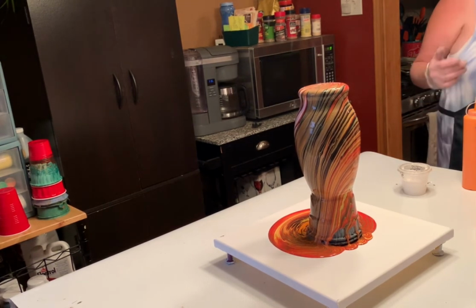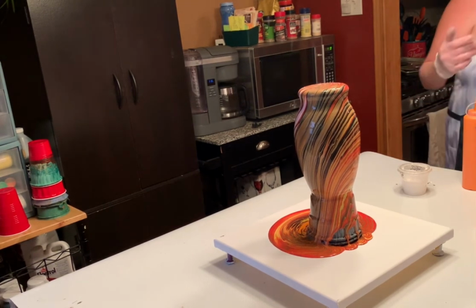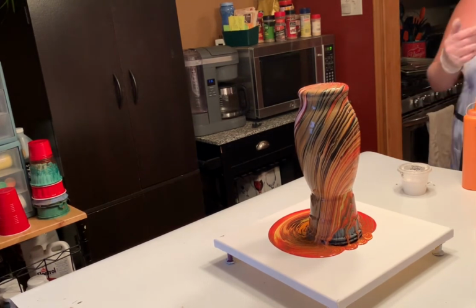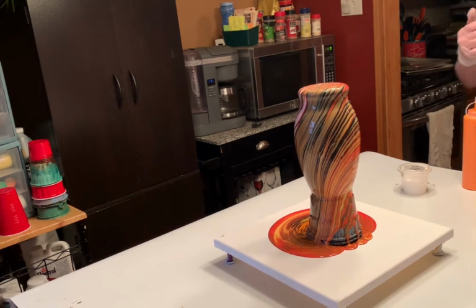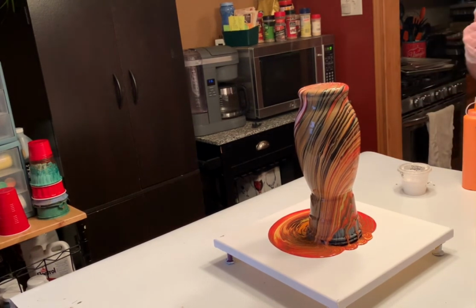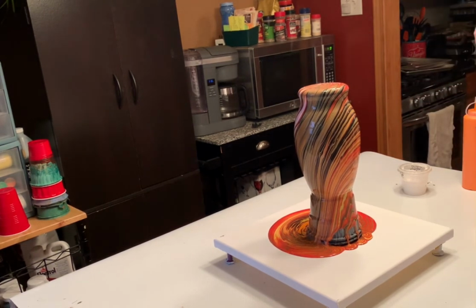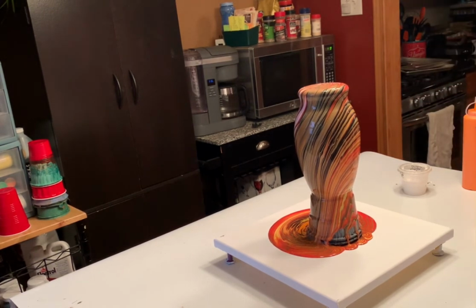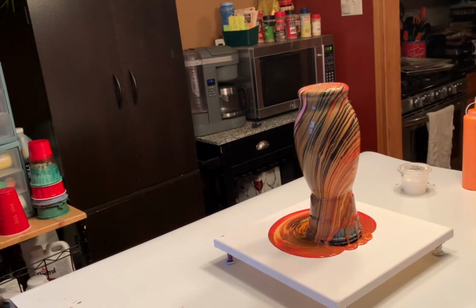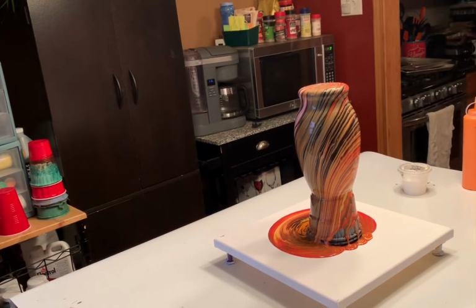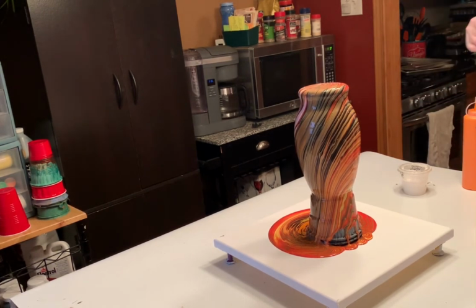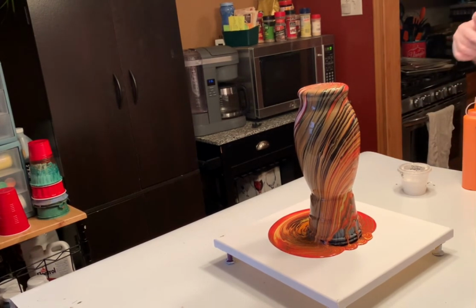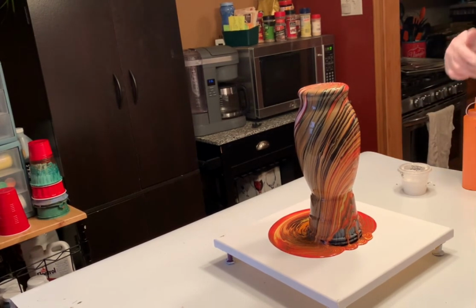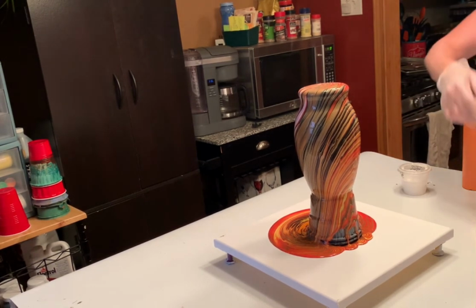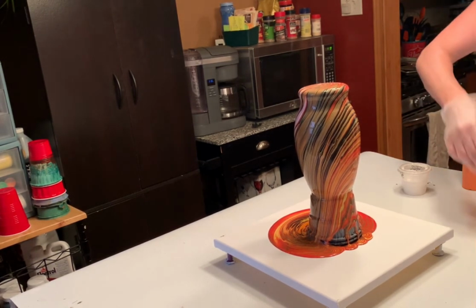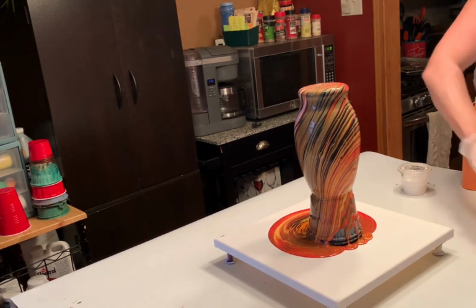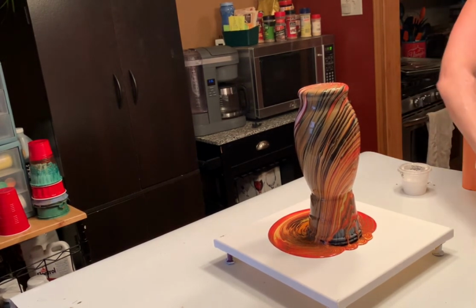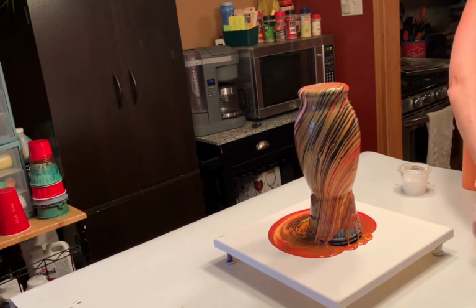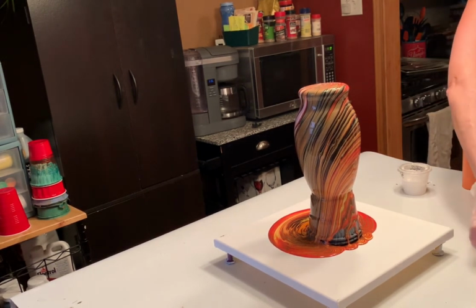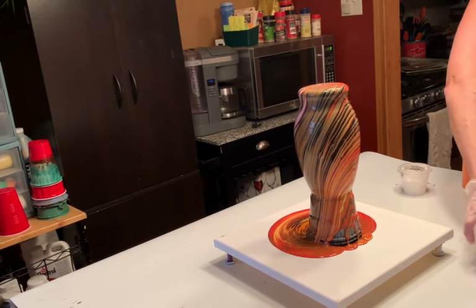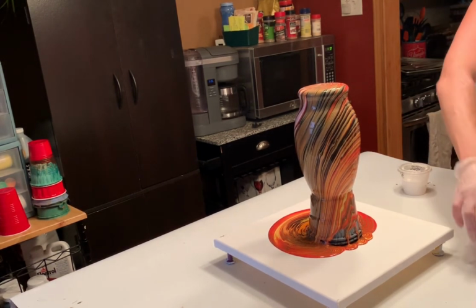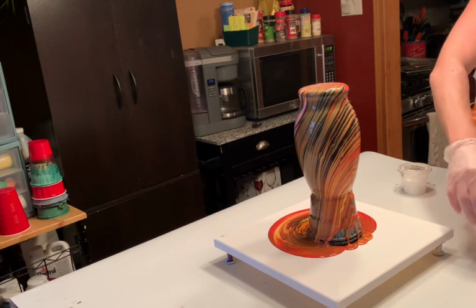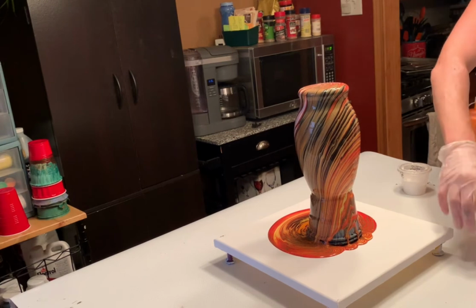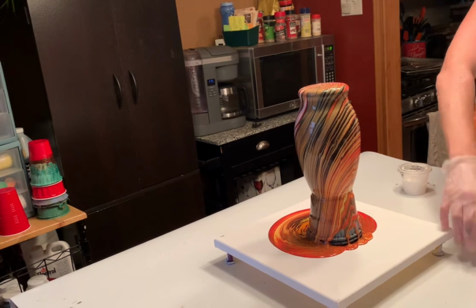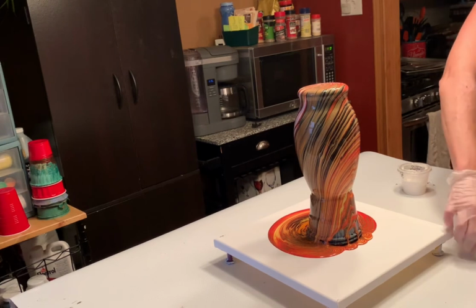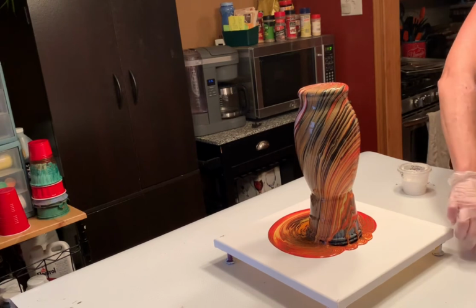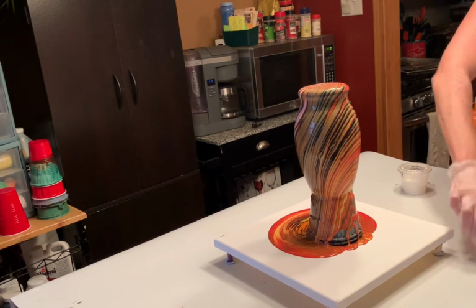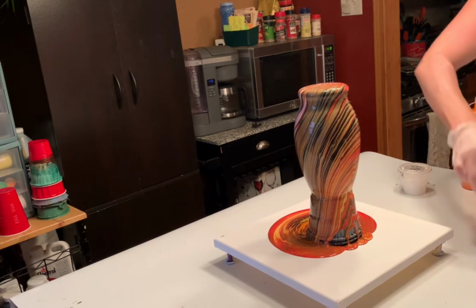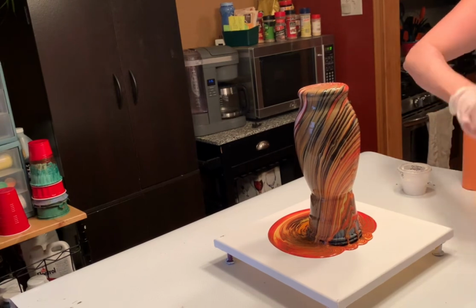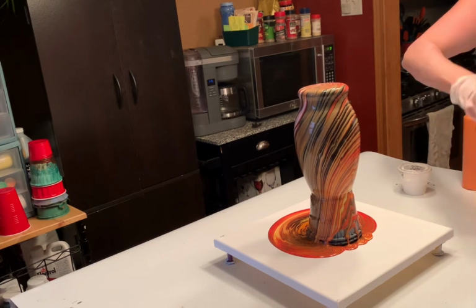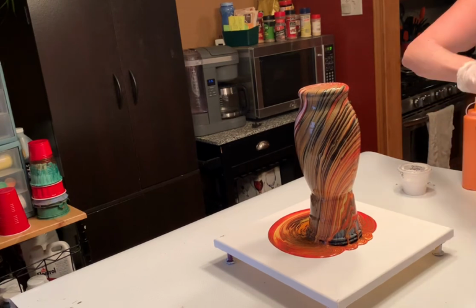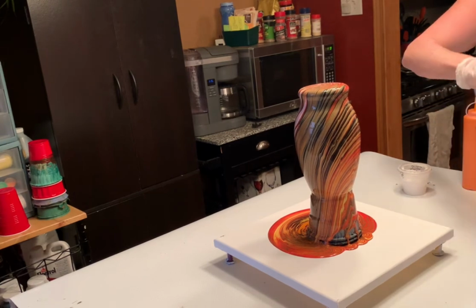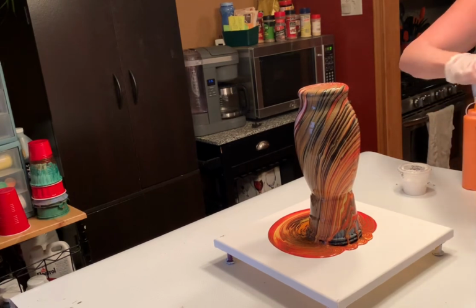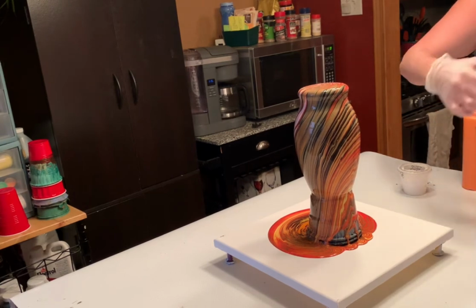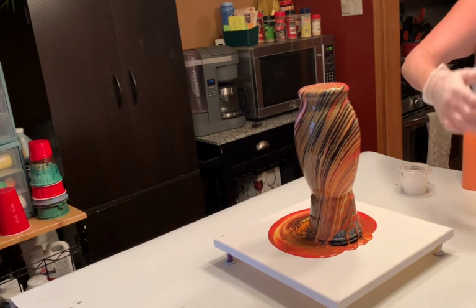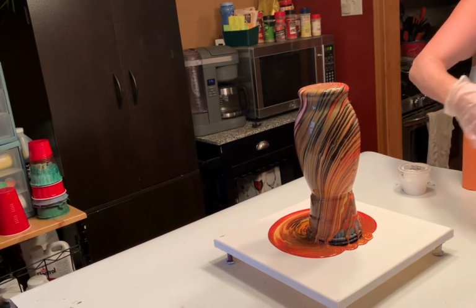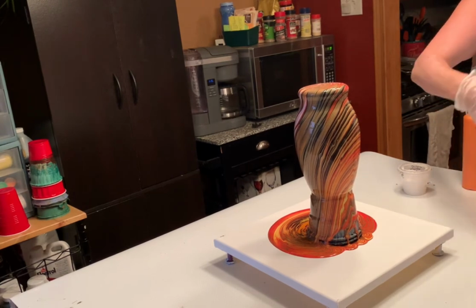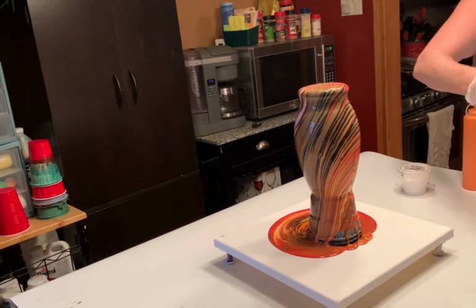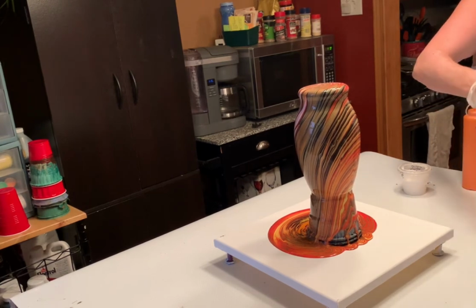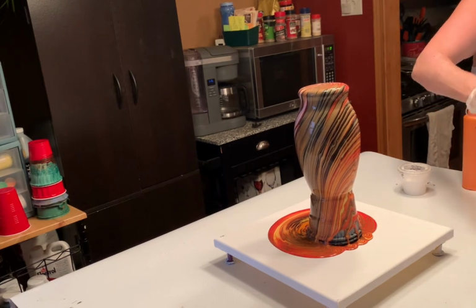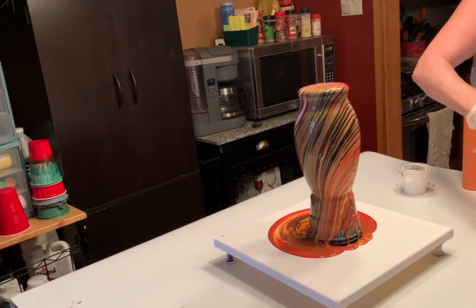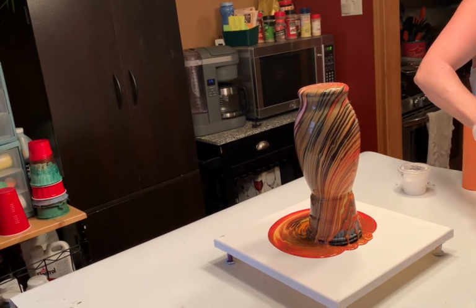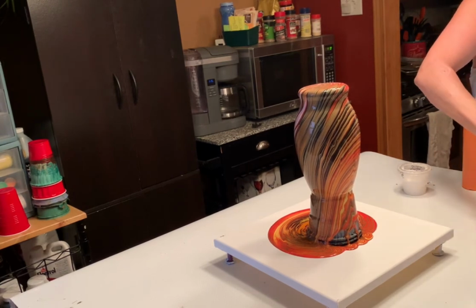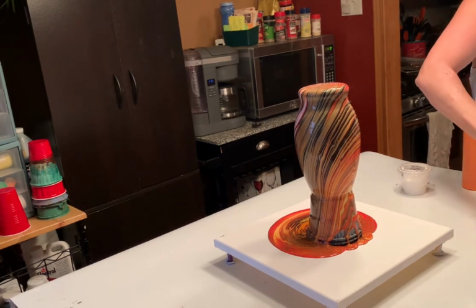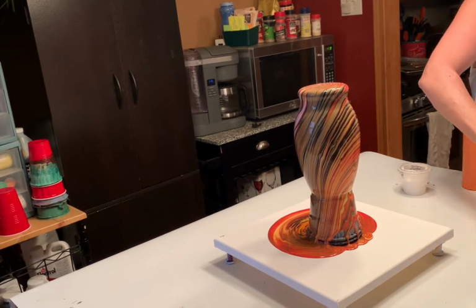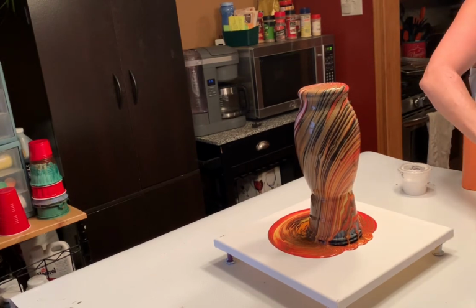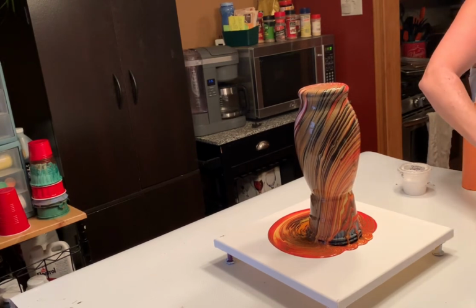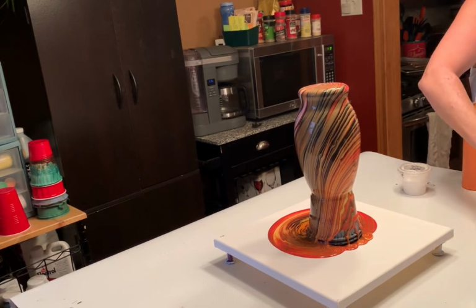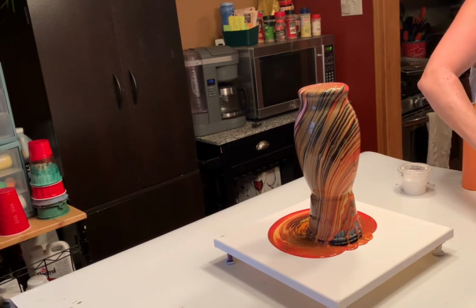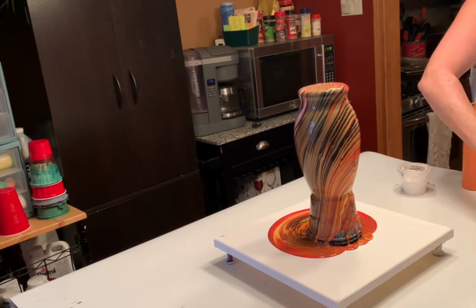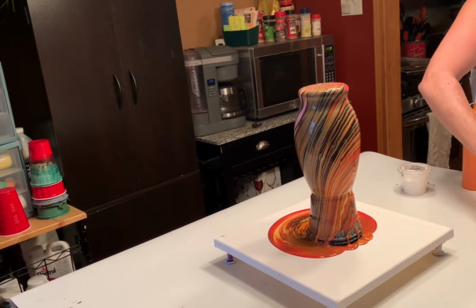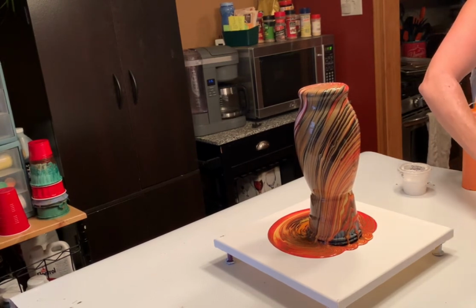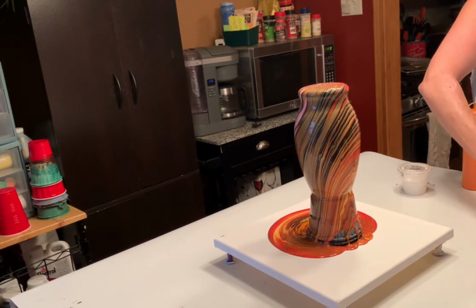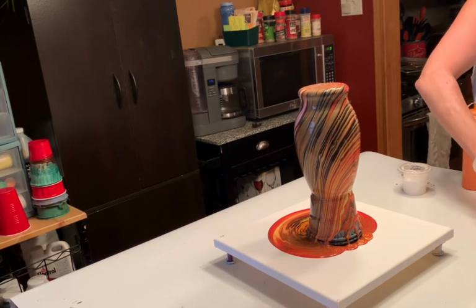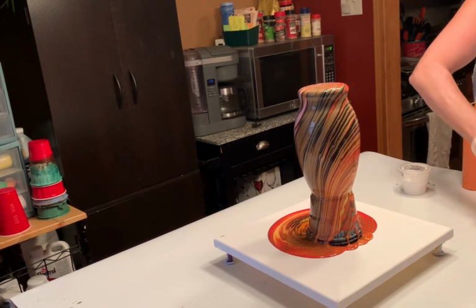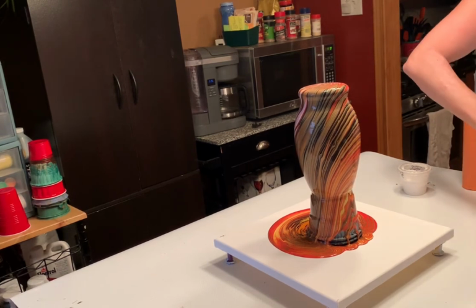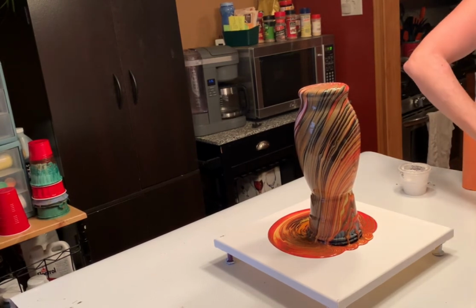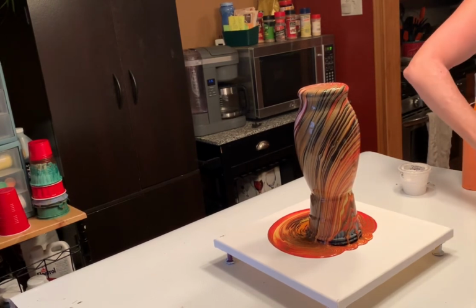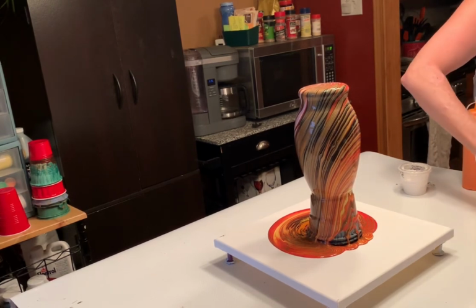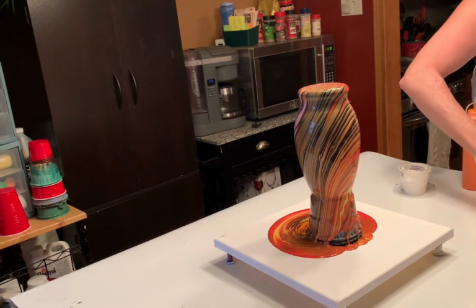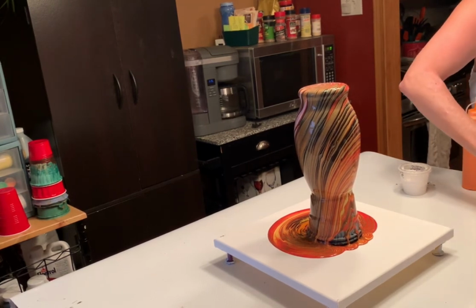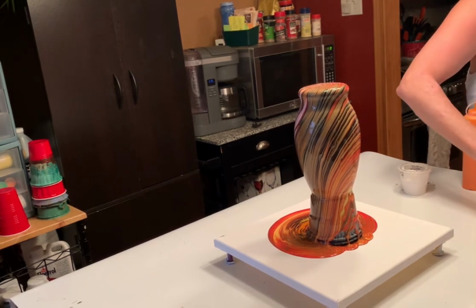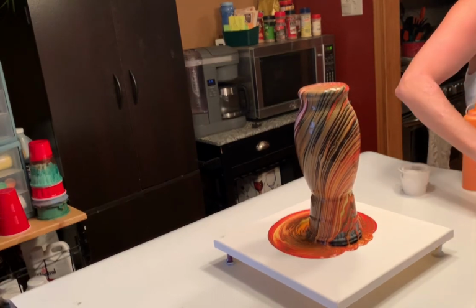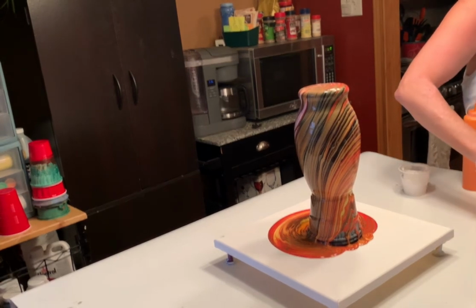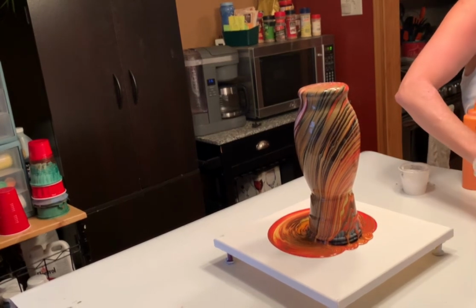All of my paints are mixed with Floetrol. With Apple Barrel, I don't usually have to add water — it's a pretty thin consistency of paint.